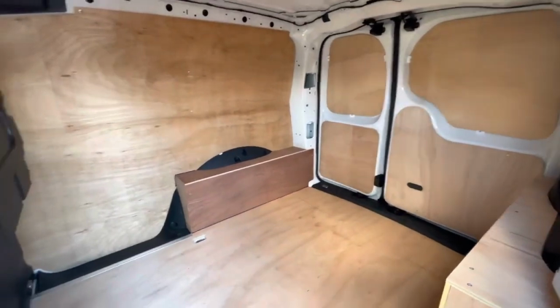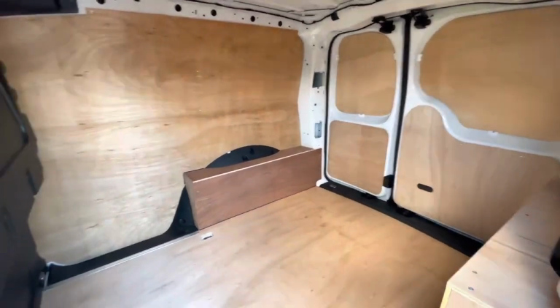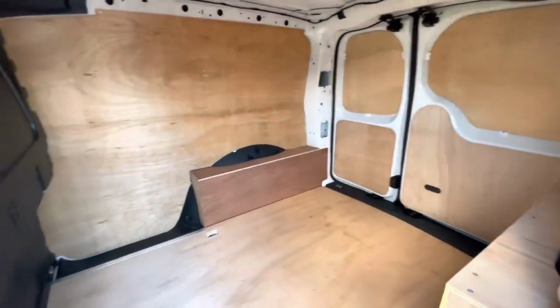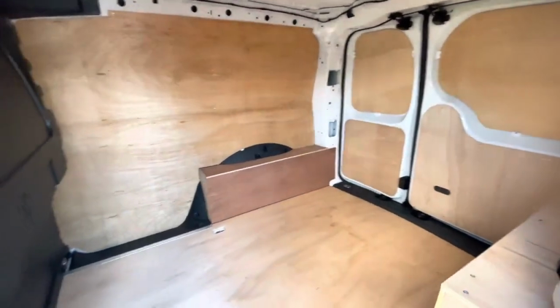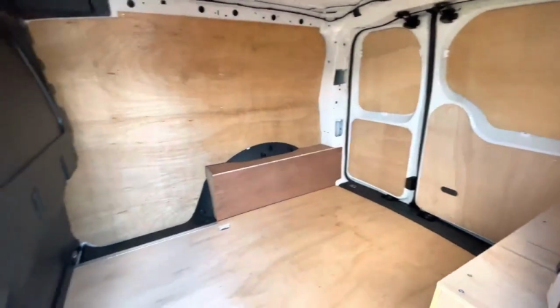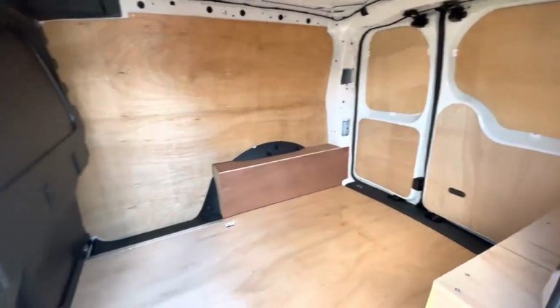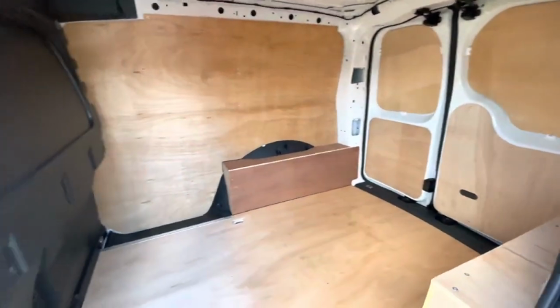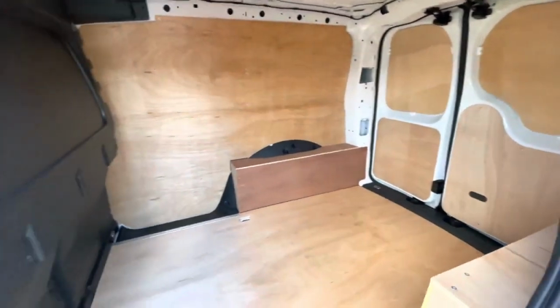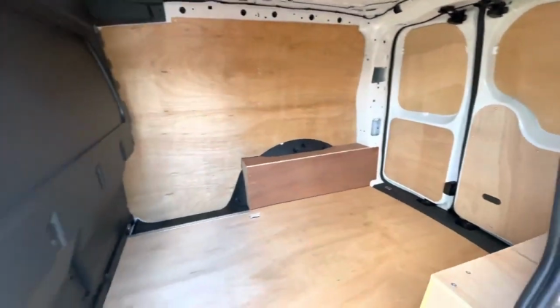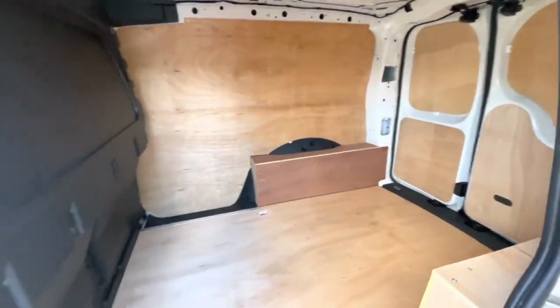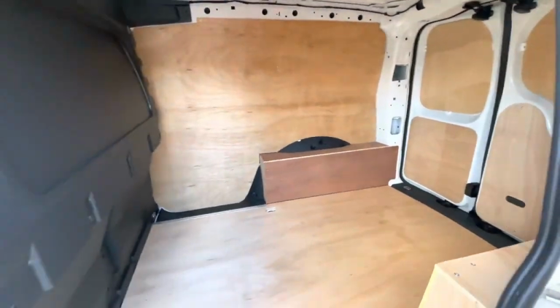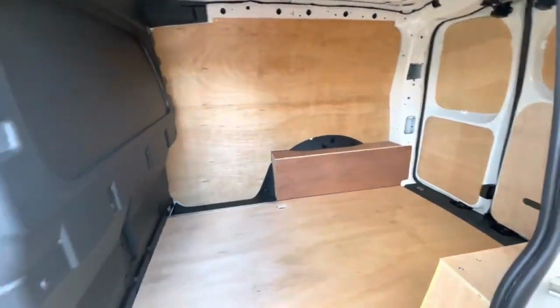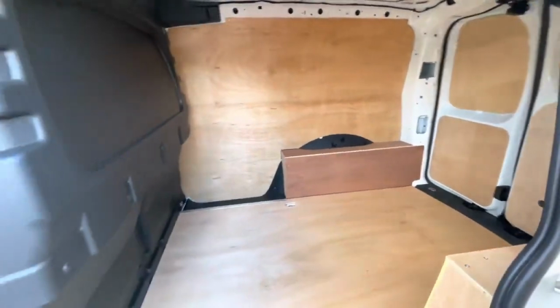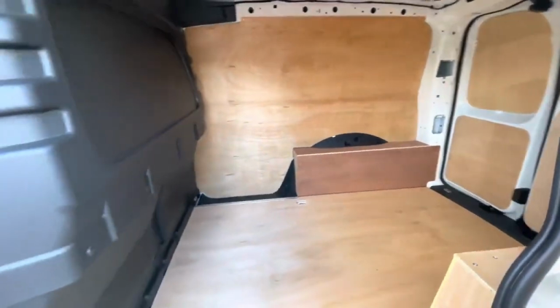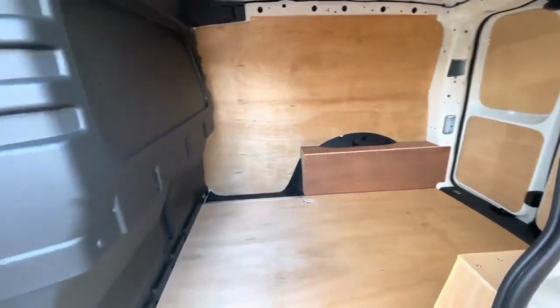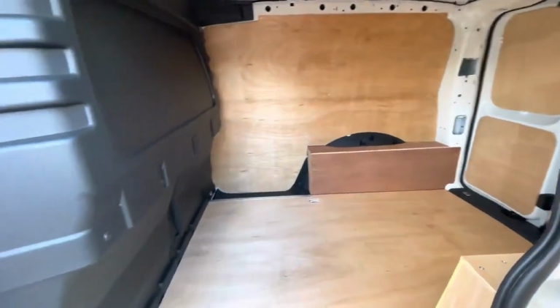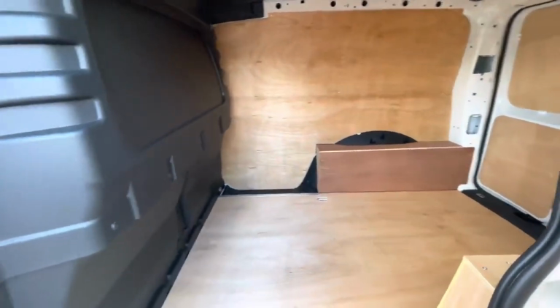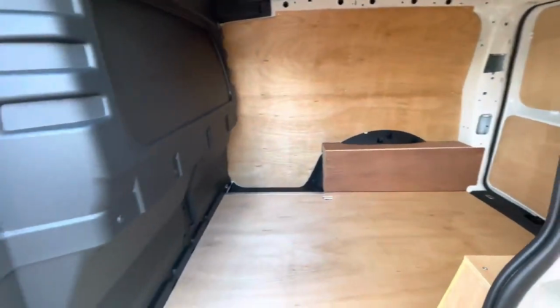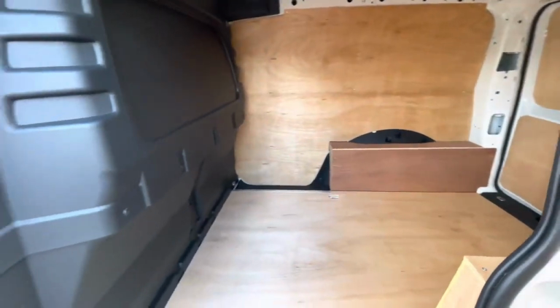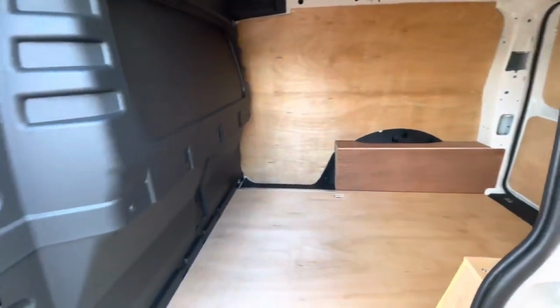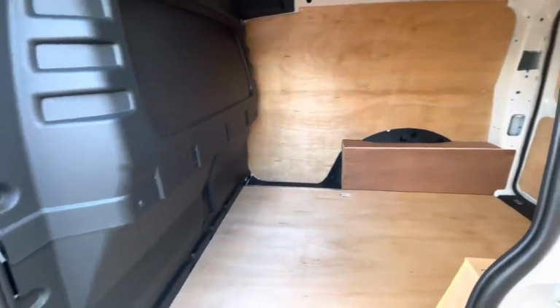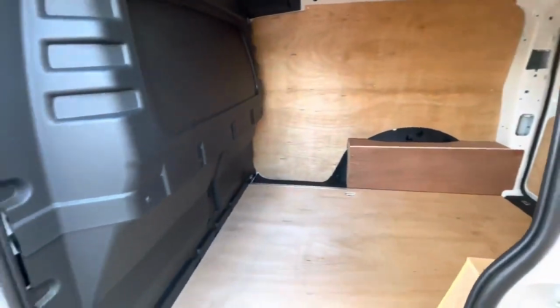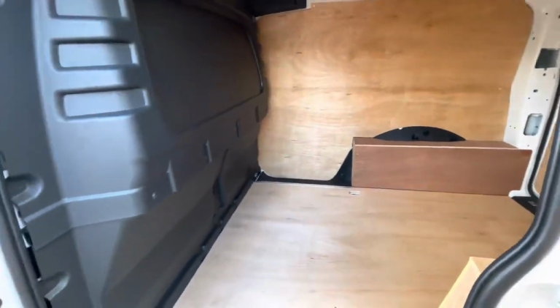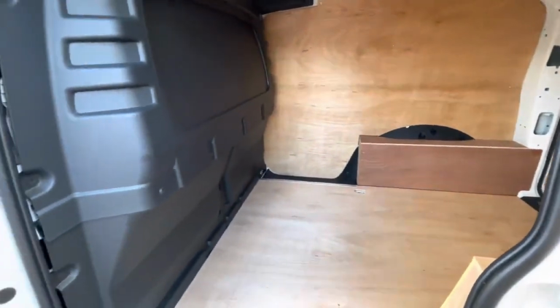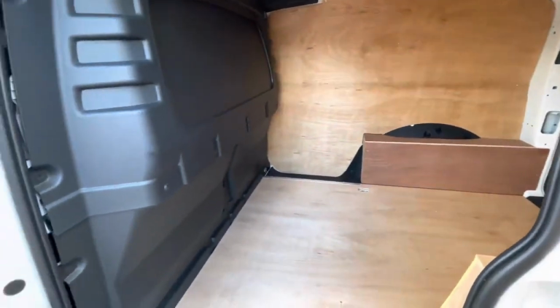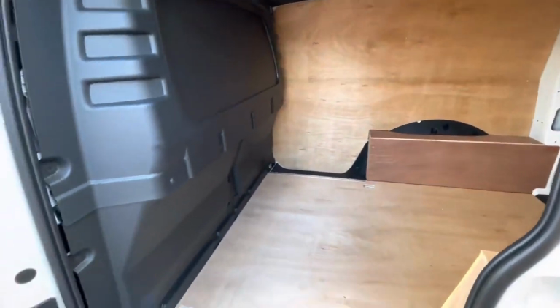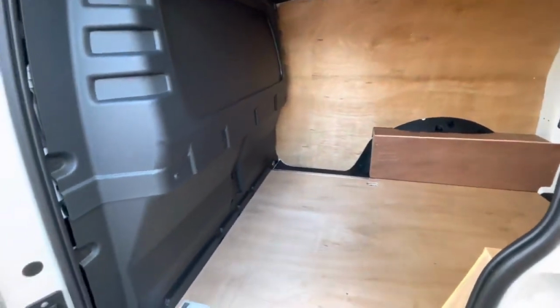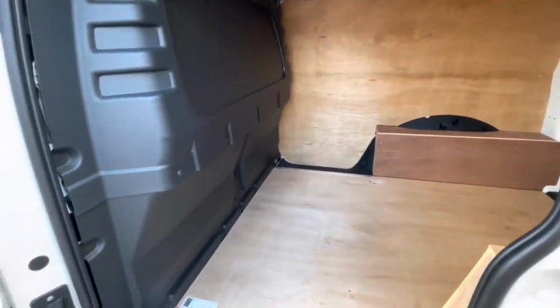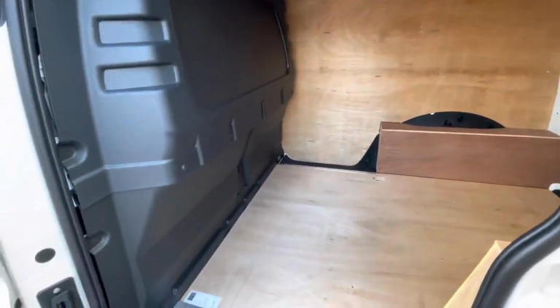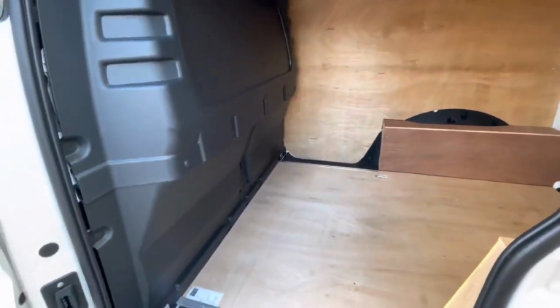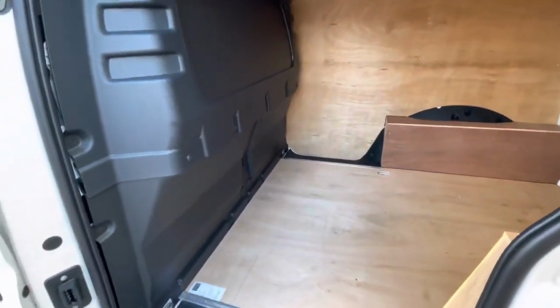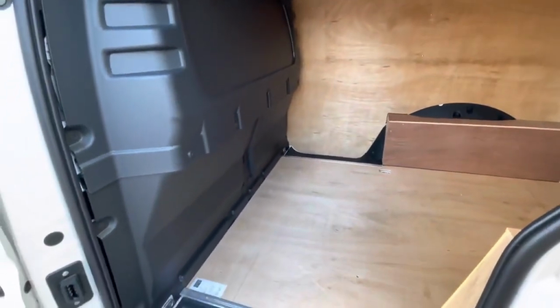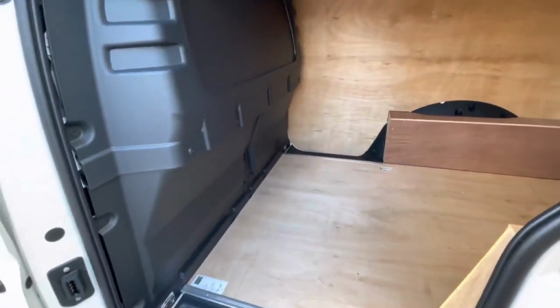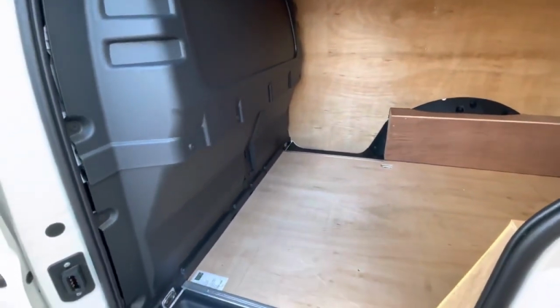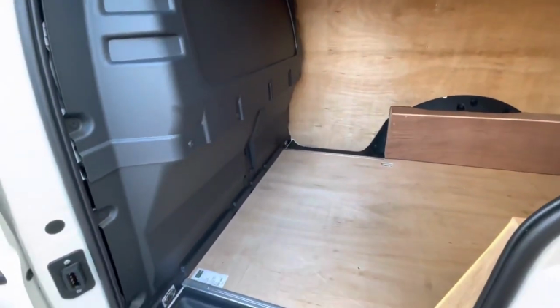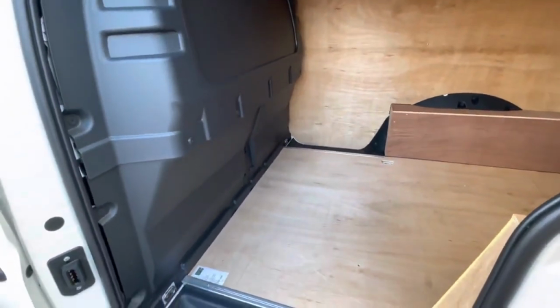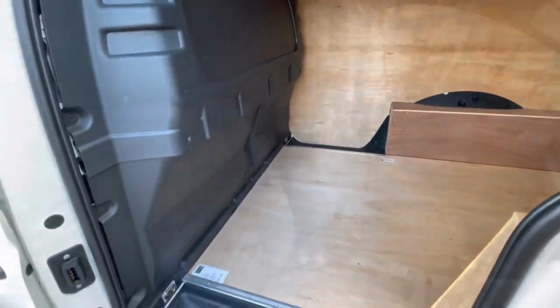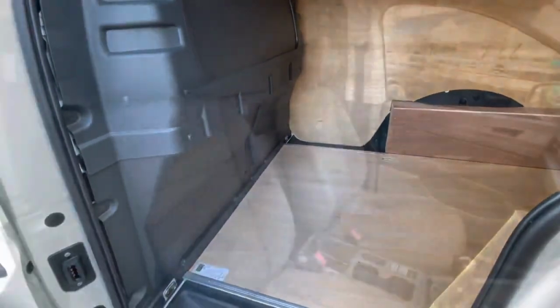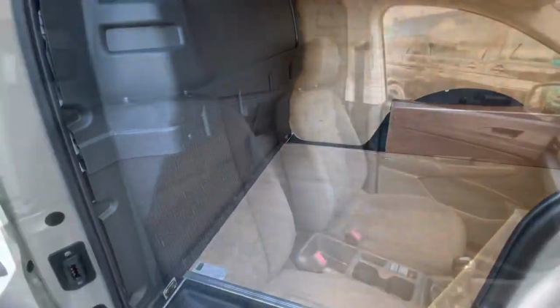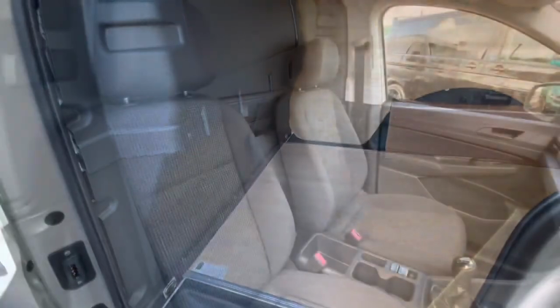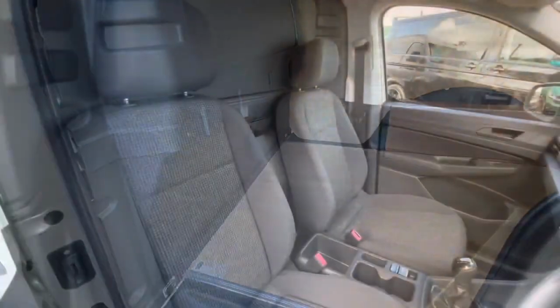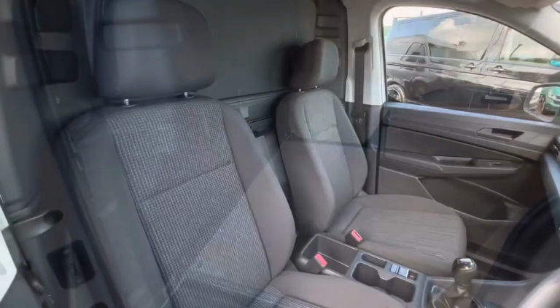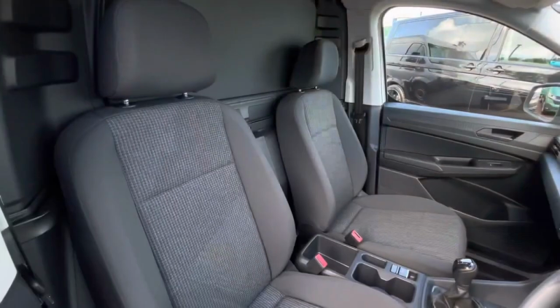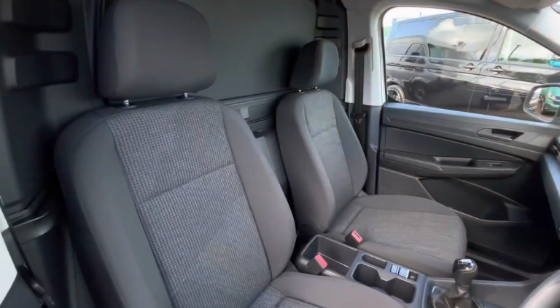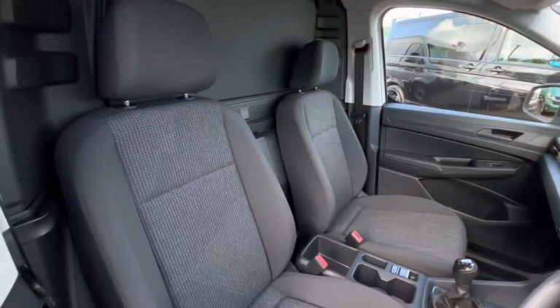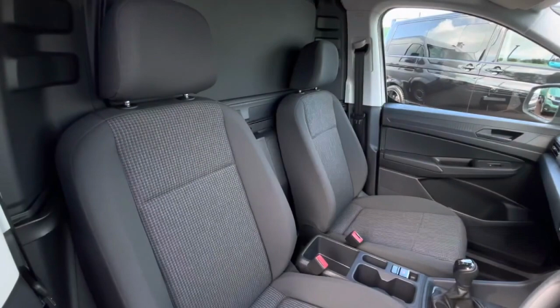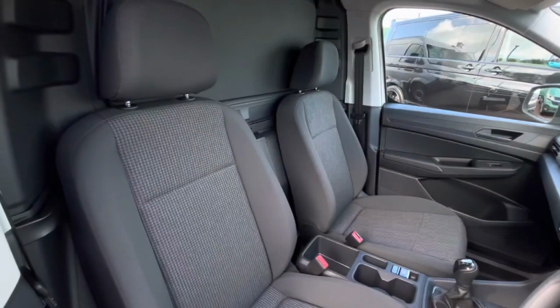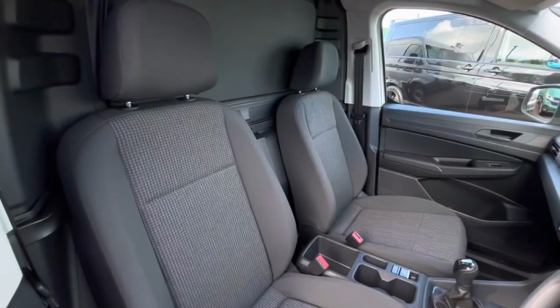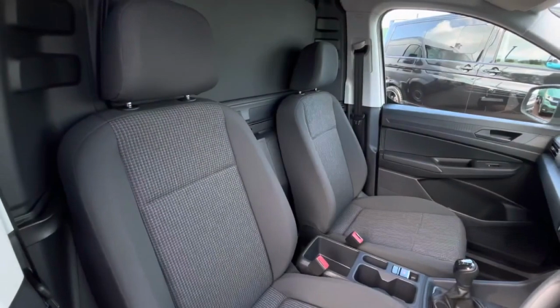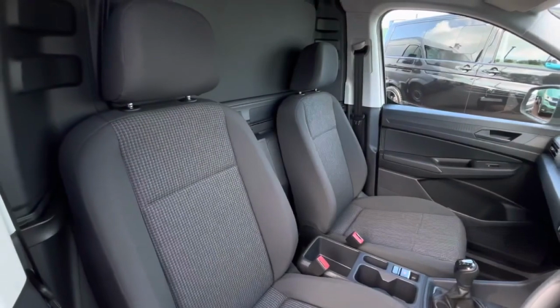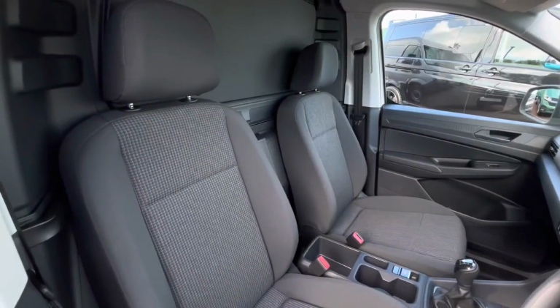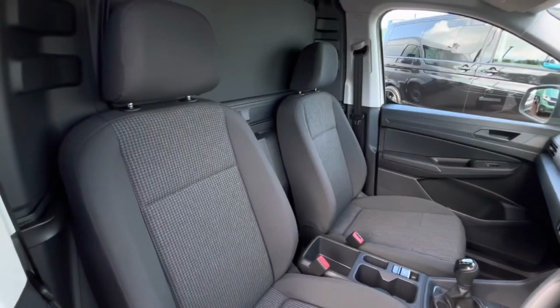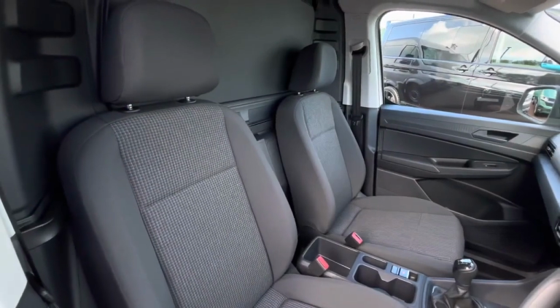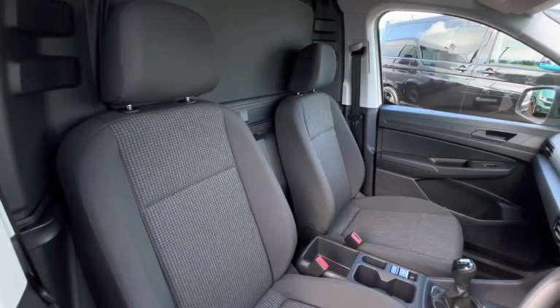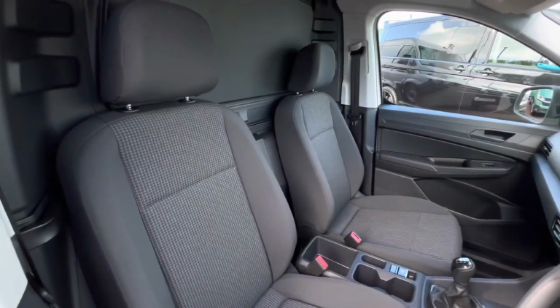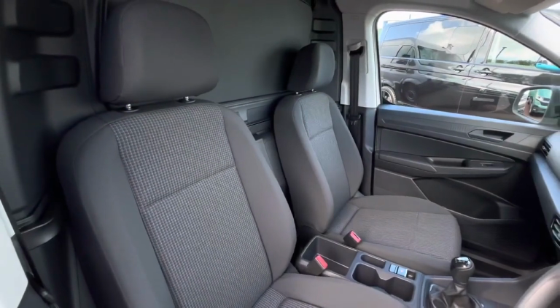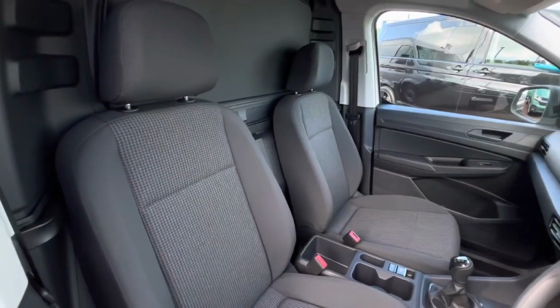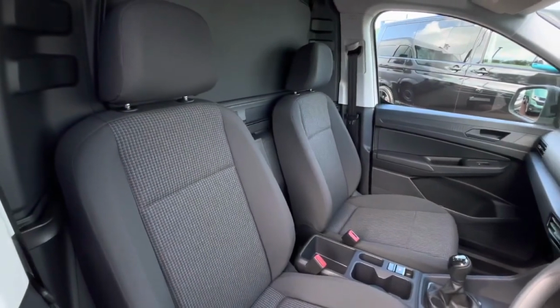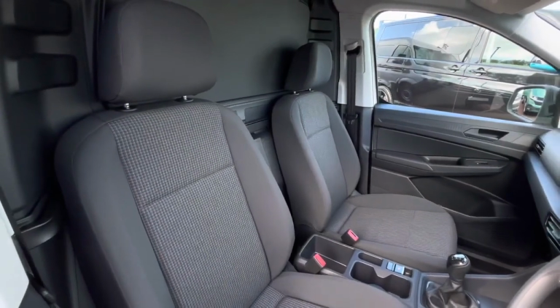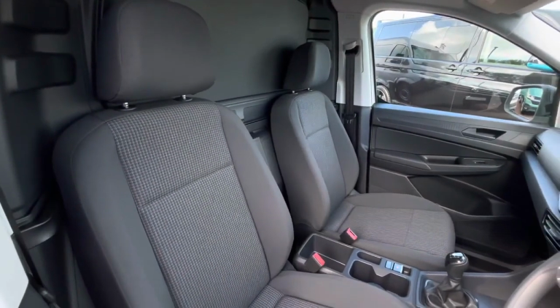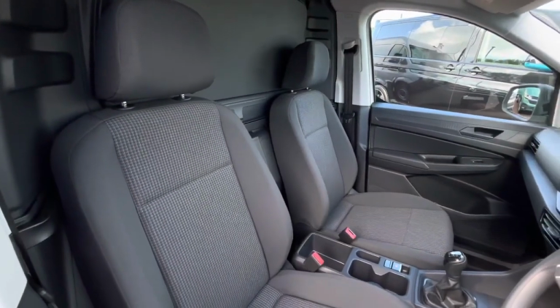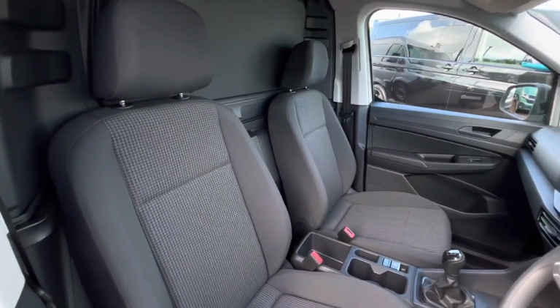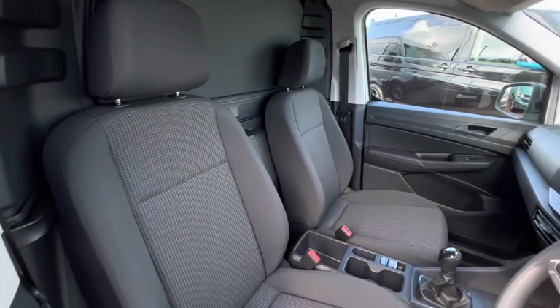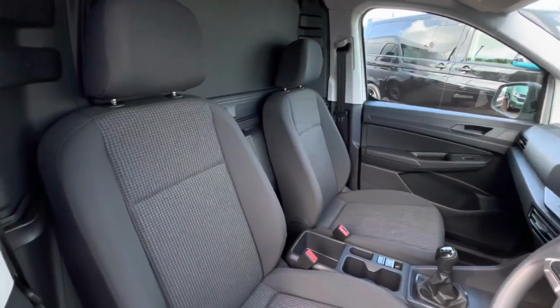The van also comes with a single sliding door located on the passenger side of the vehicle, and there is a bulkhead that separates the load area from the cab.